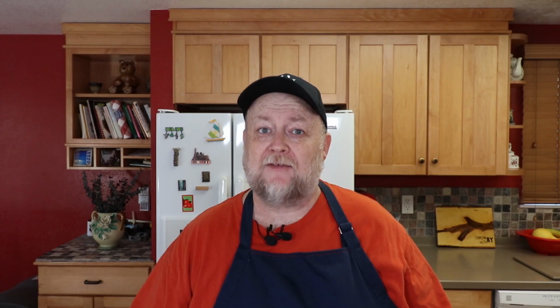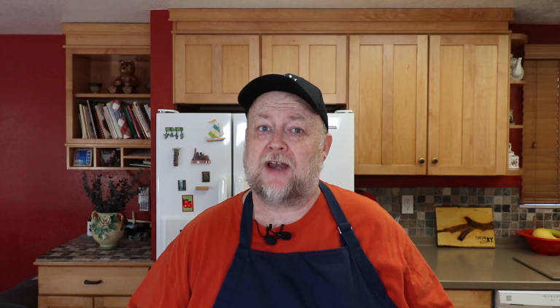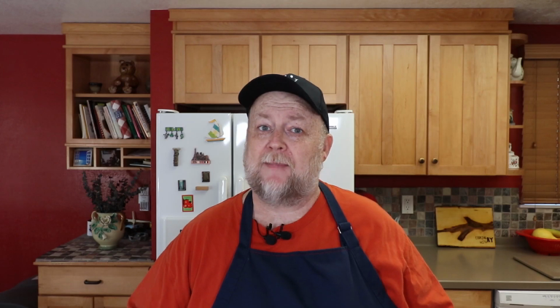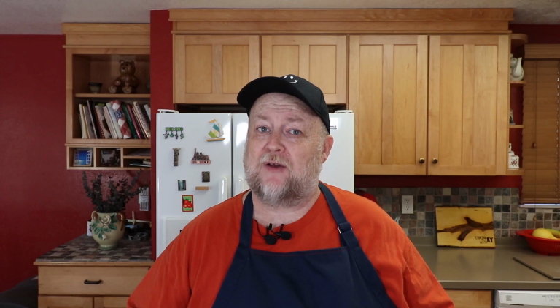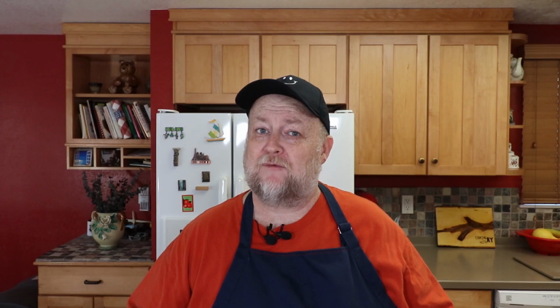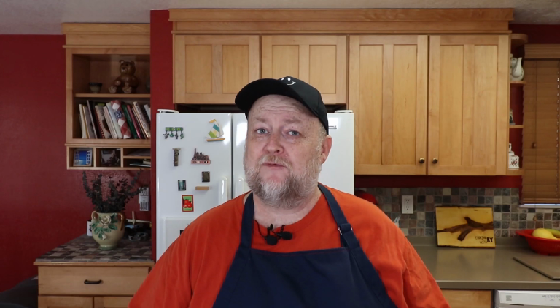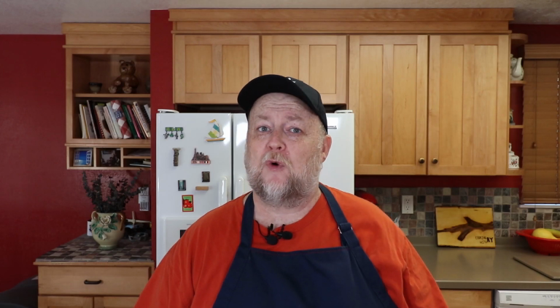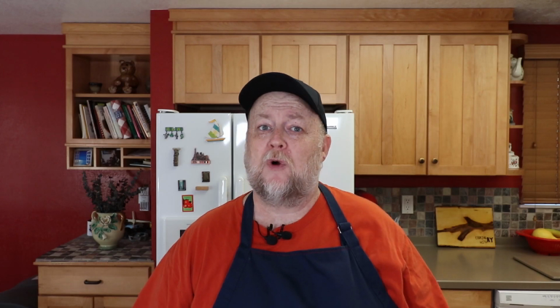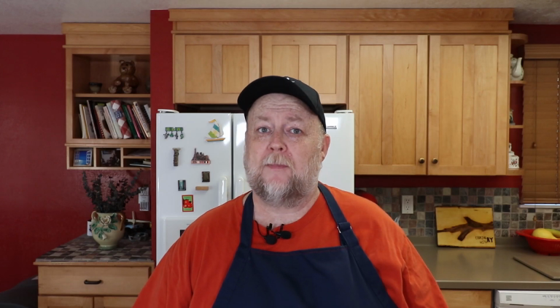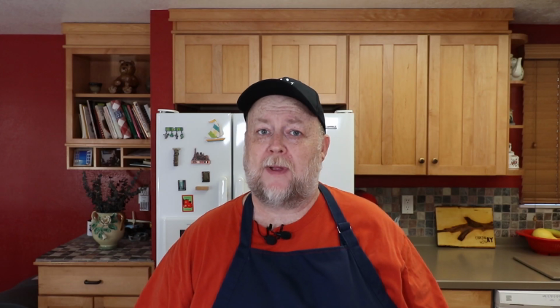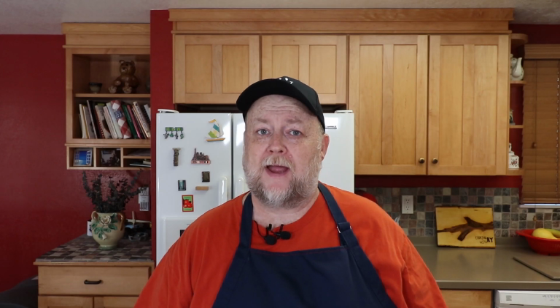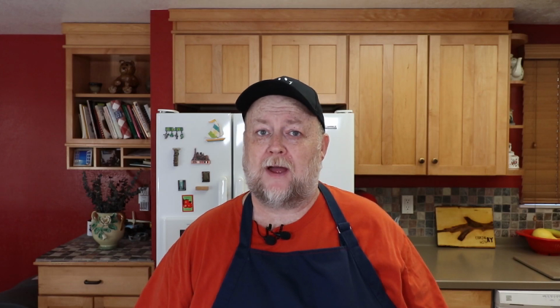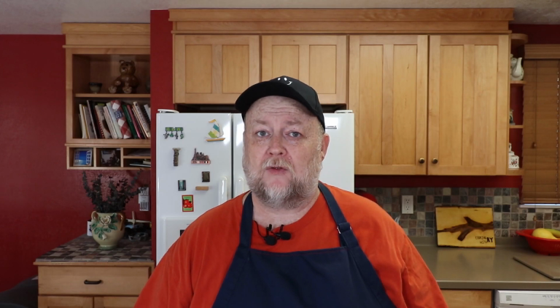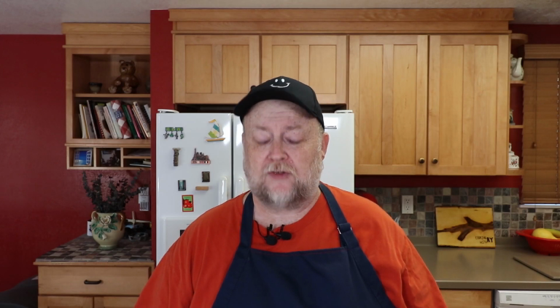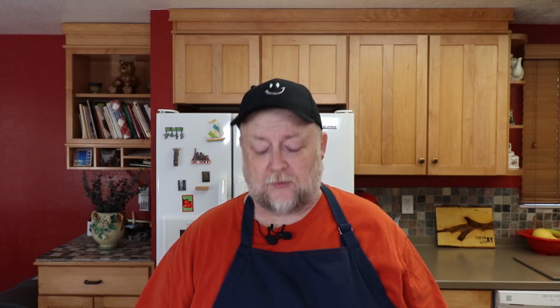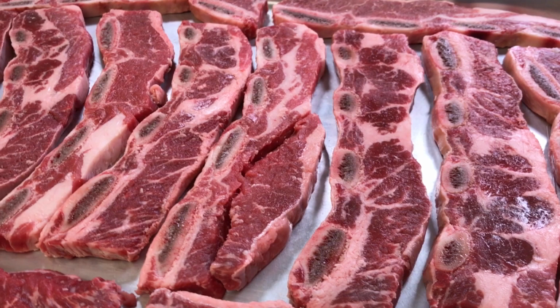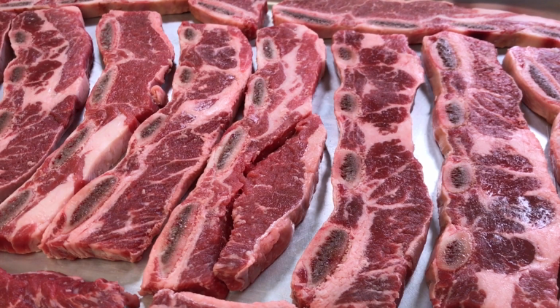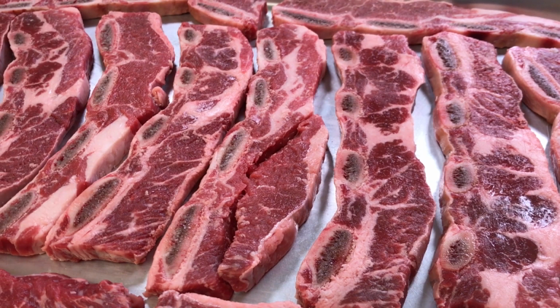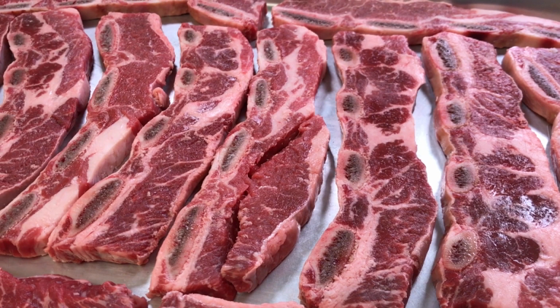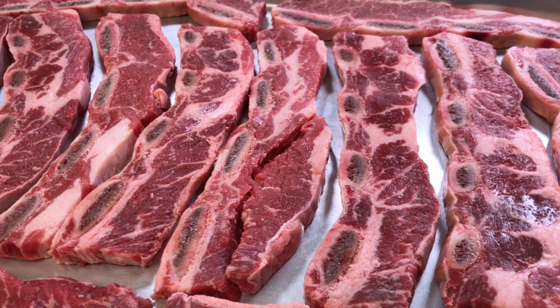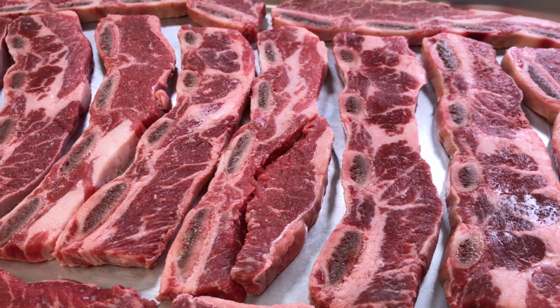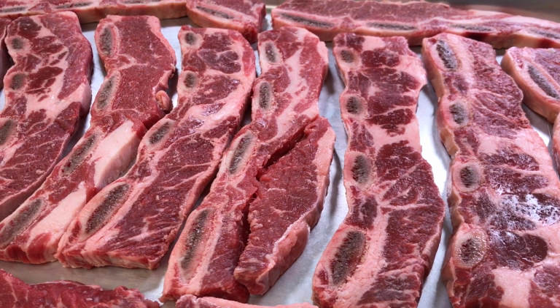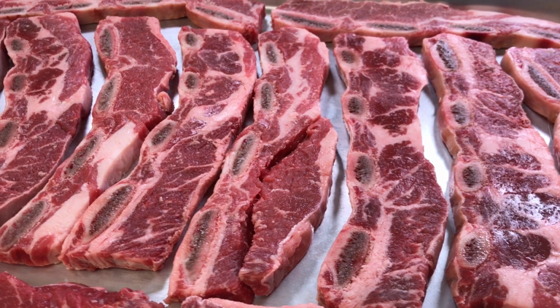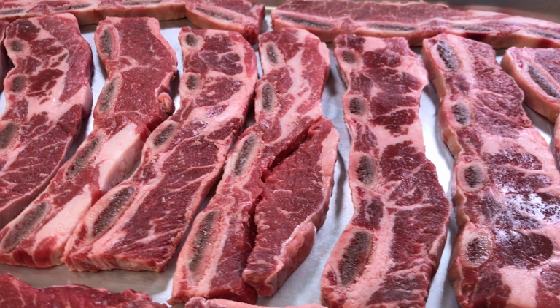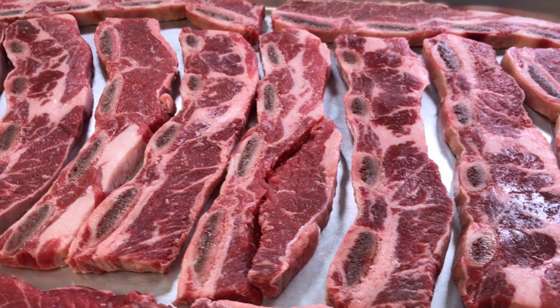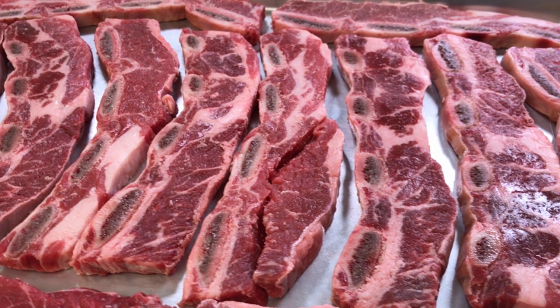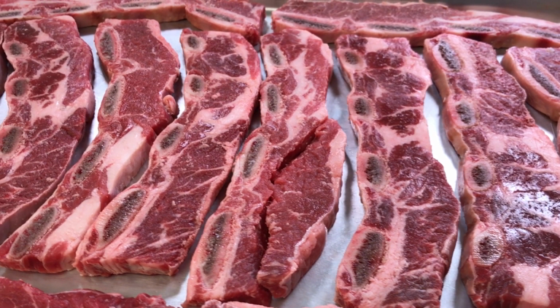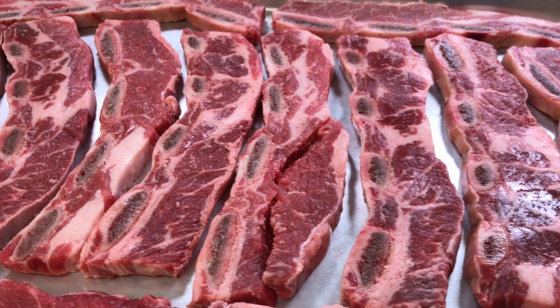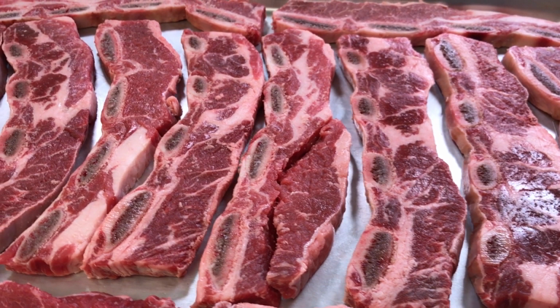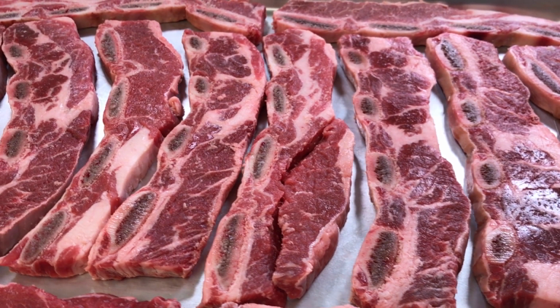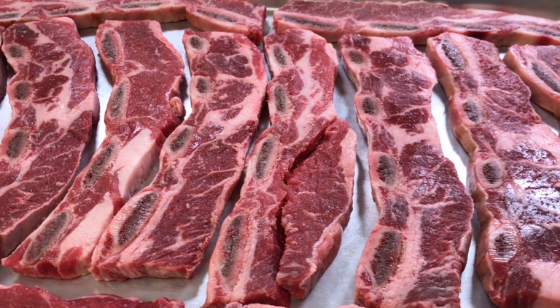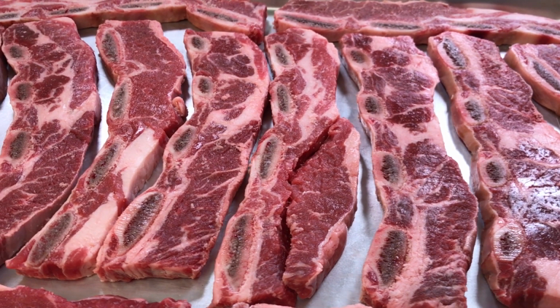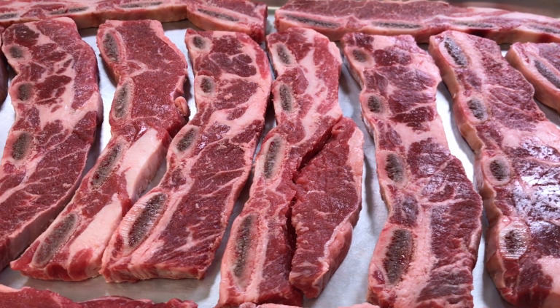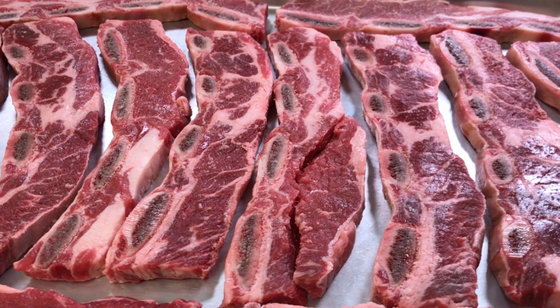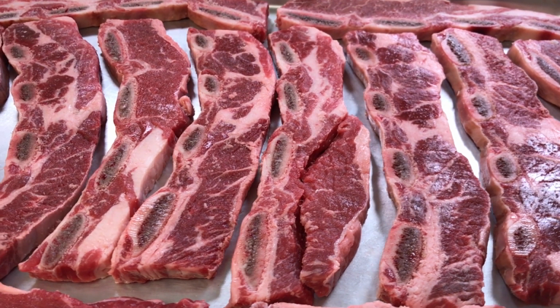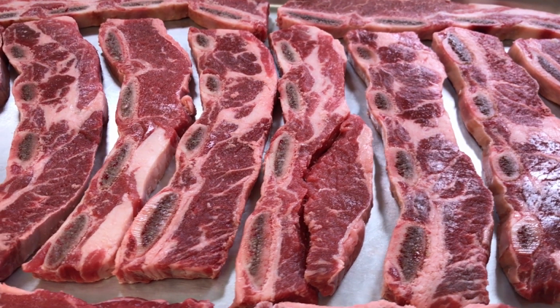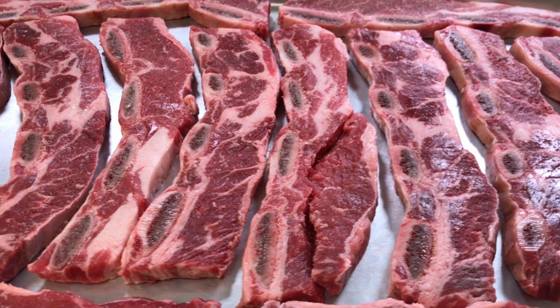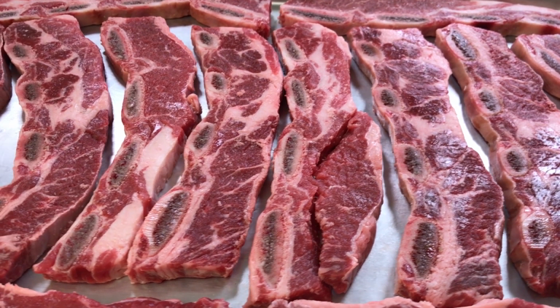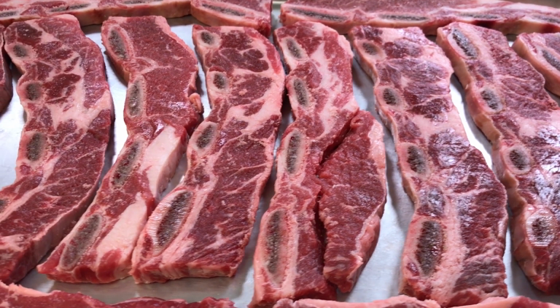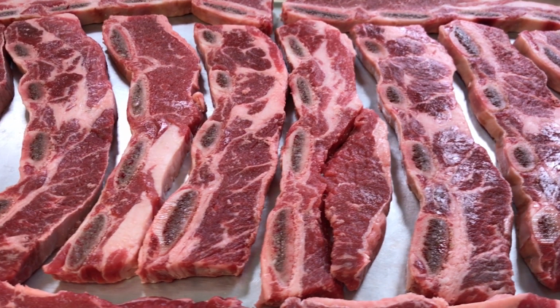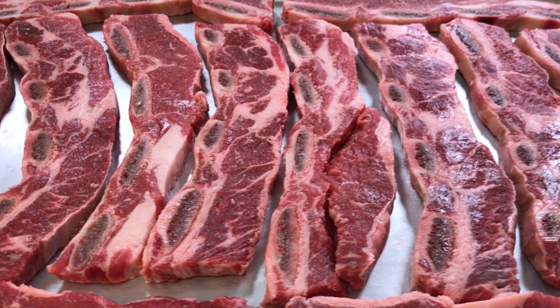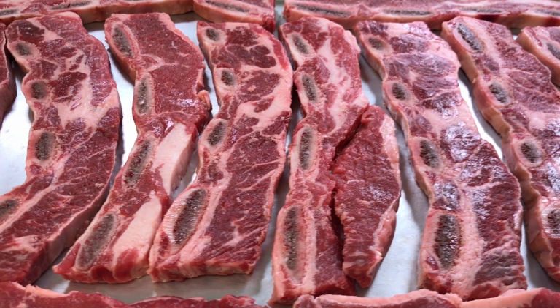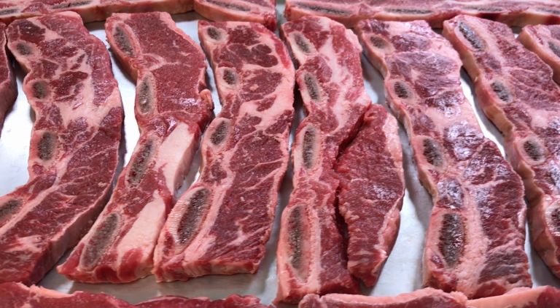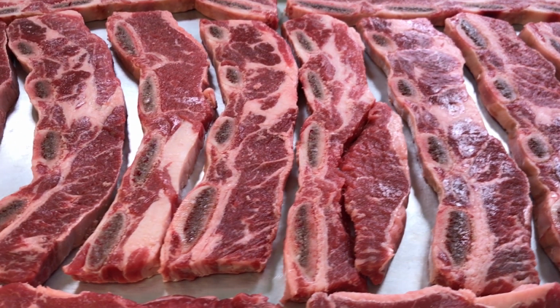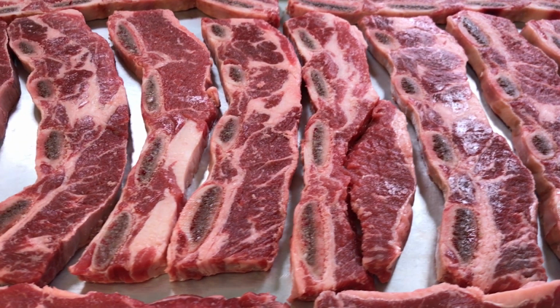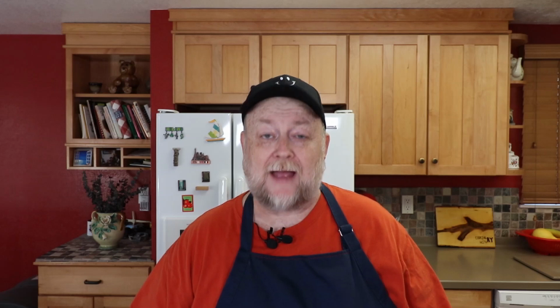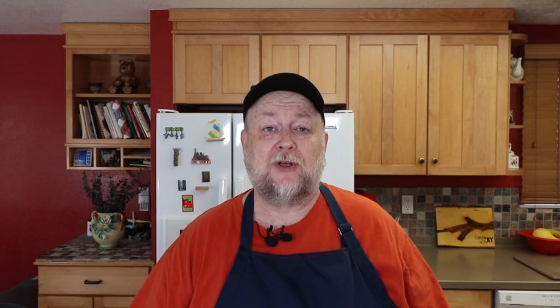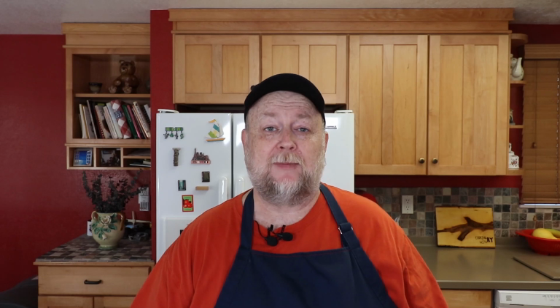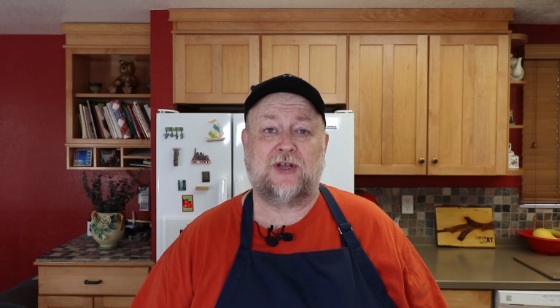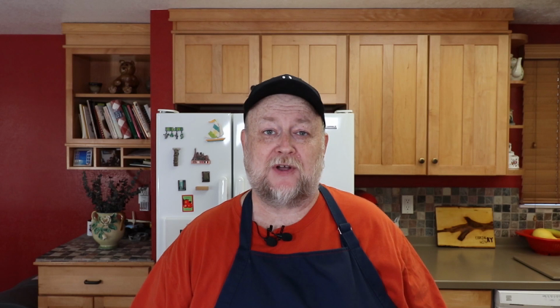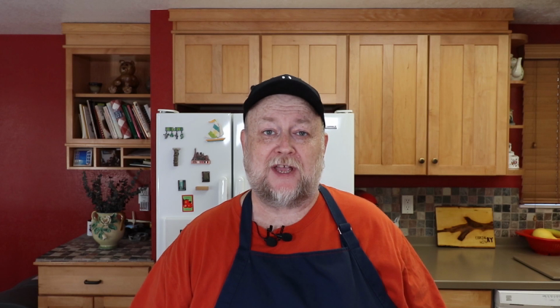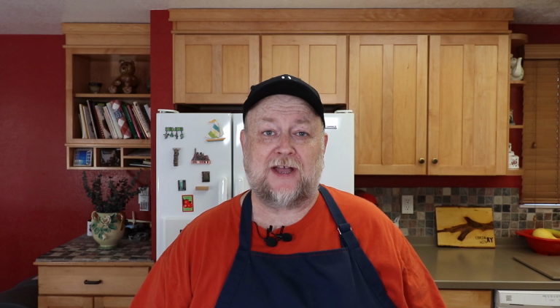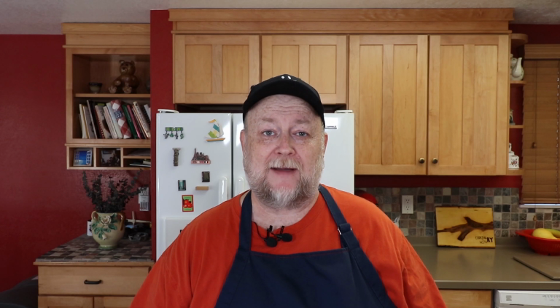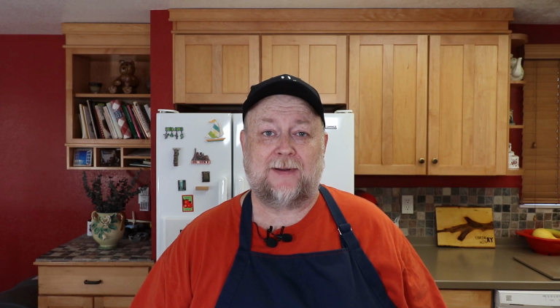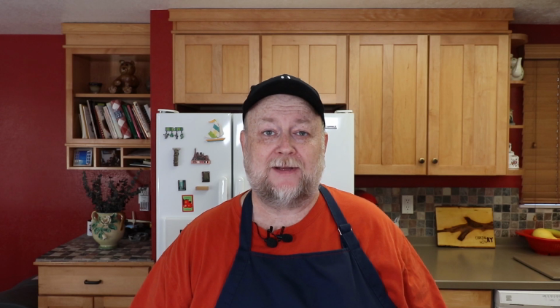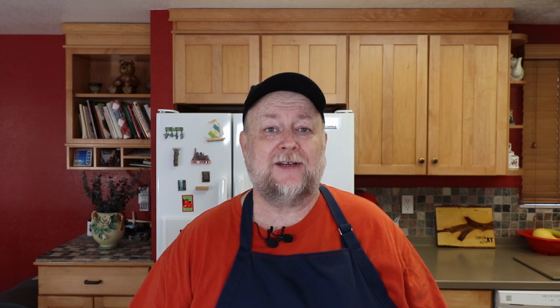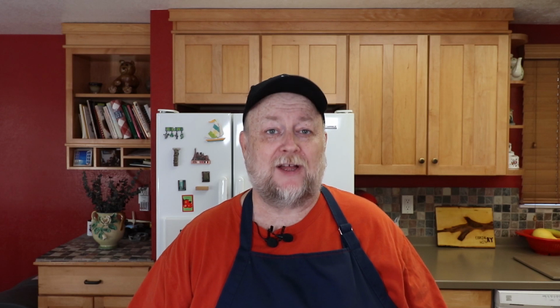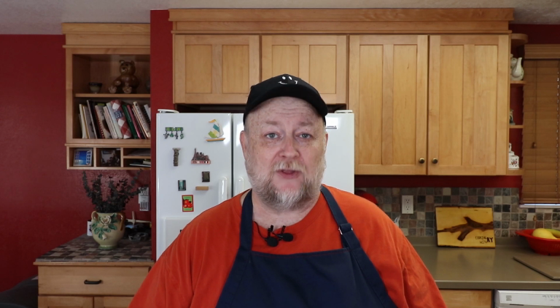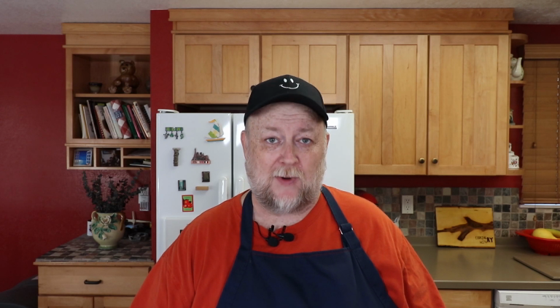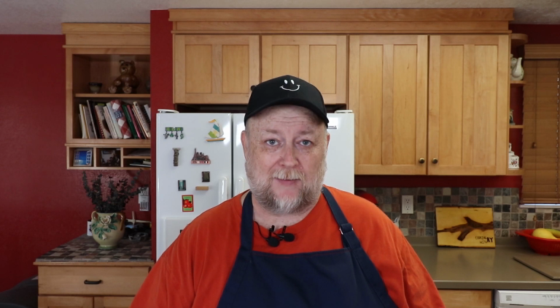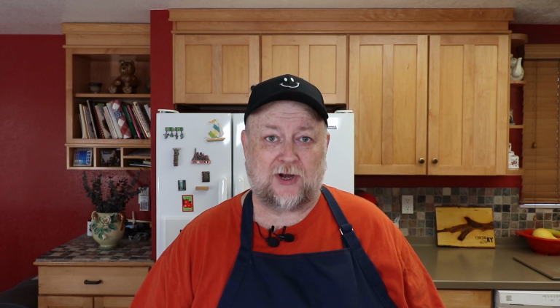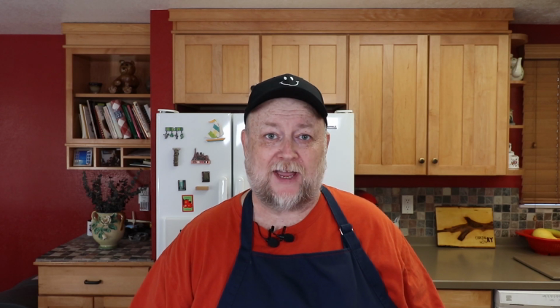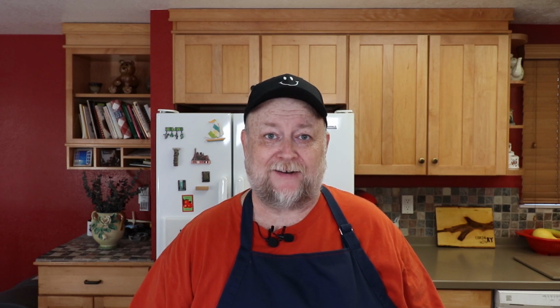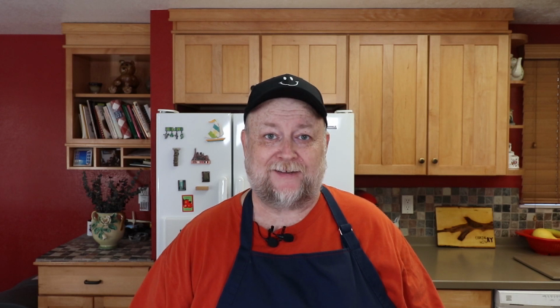I've got about four pounds of some terrific beef flanken ribs that I'm going to be cooking up on the Weber kettle.